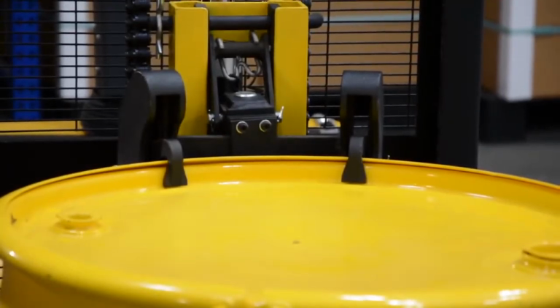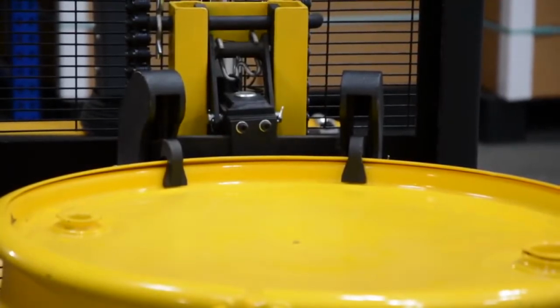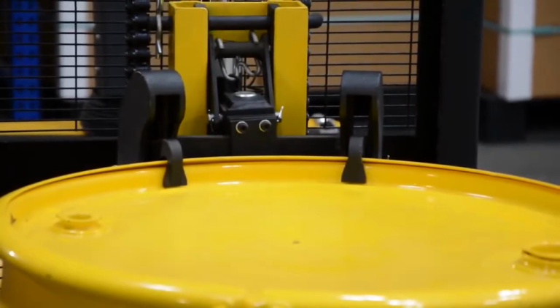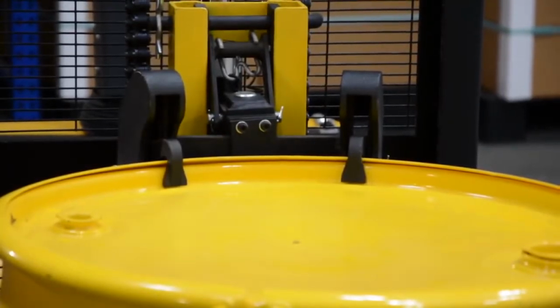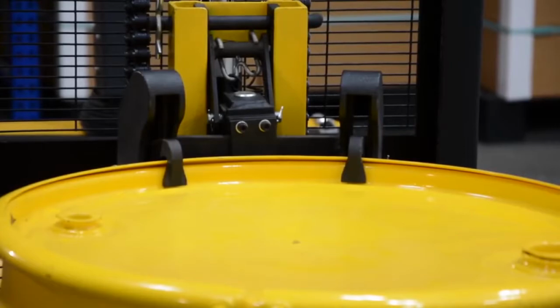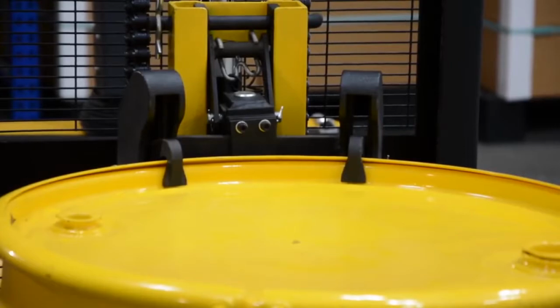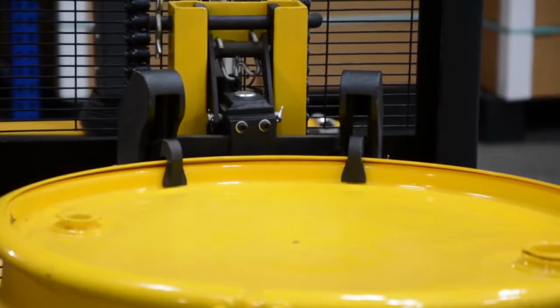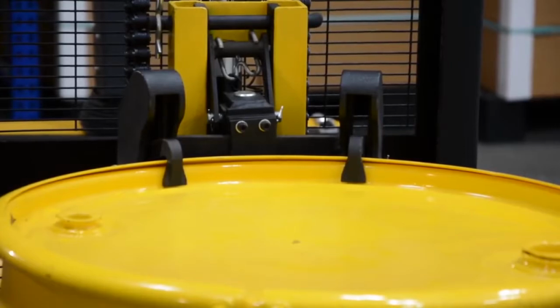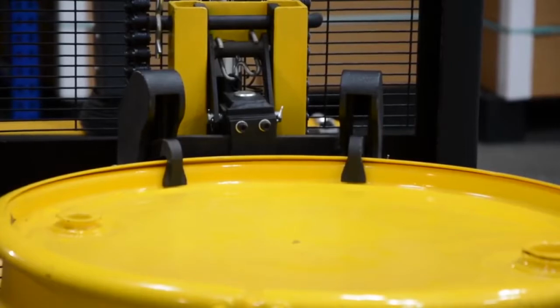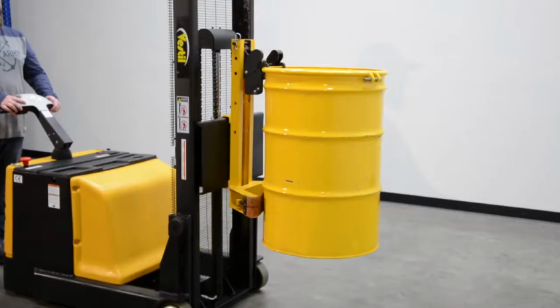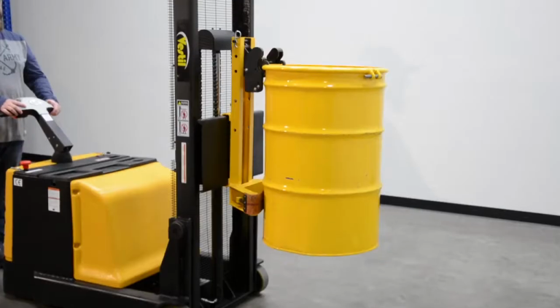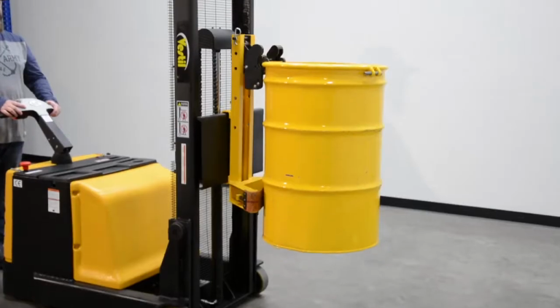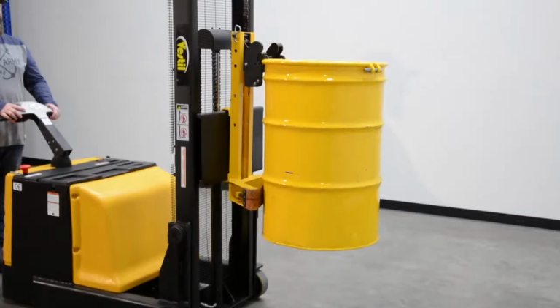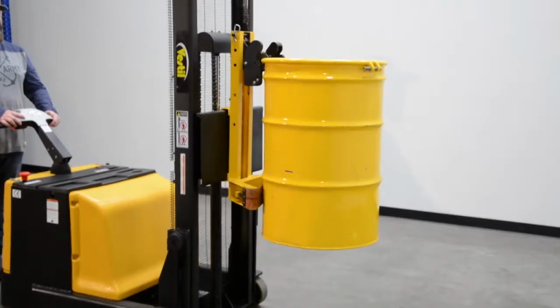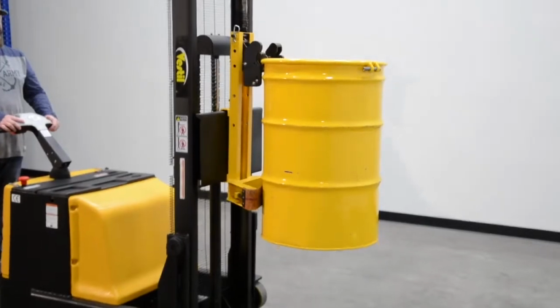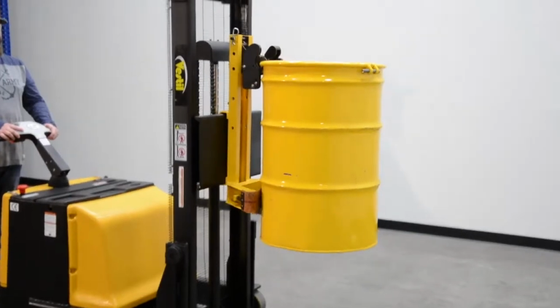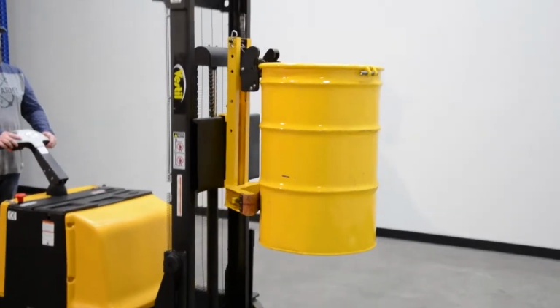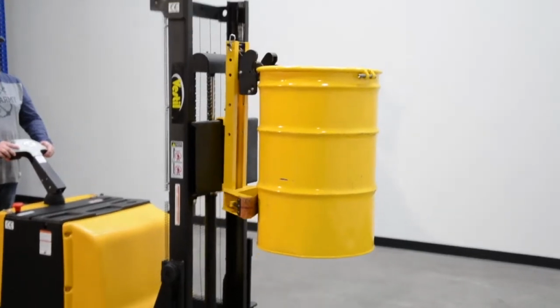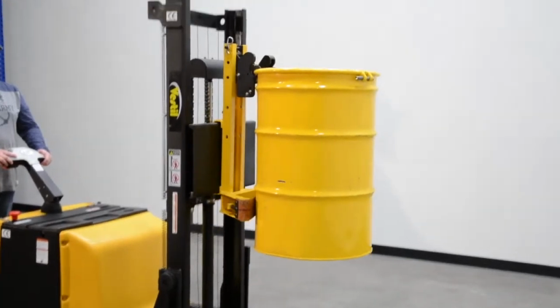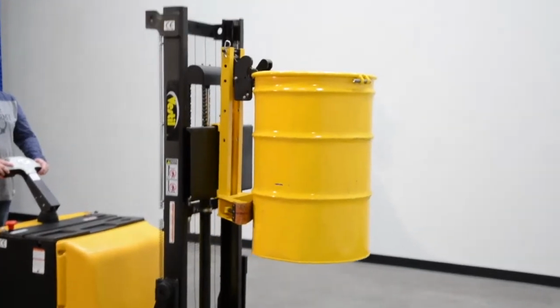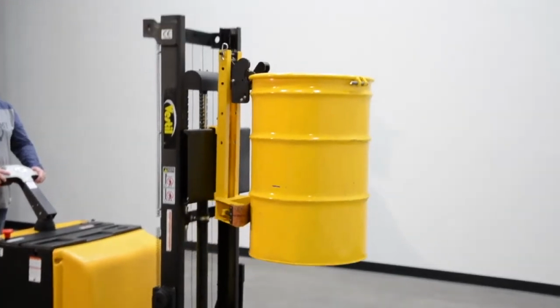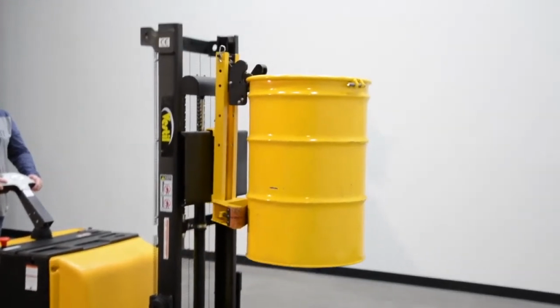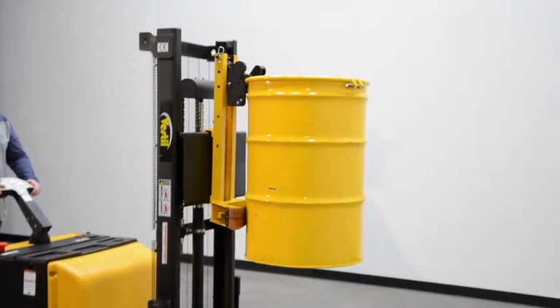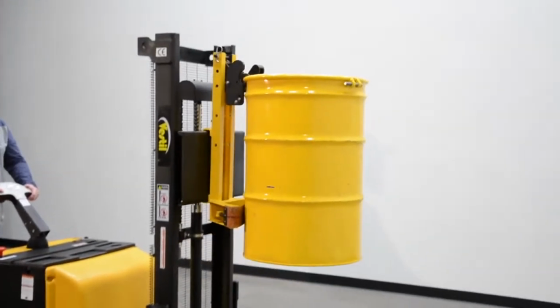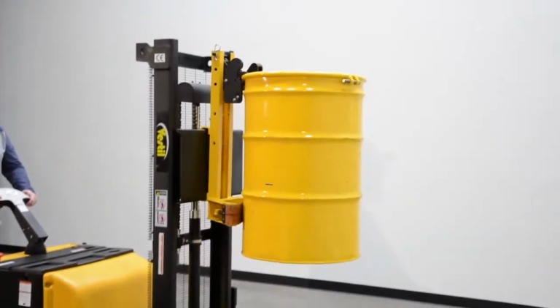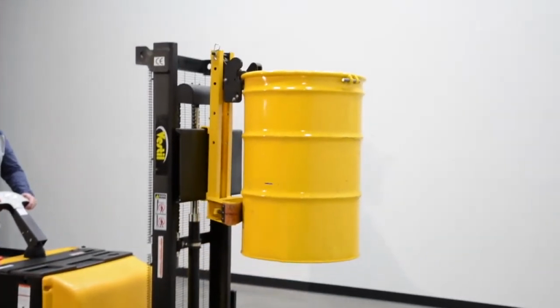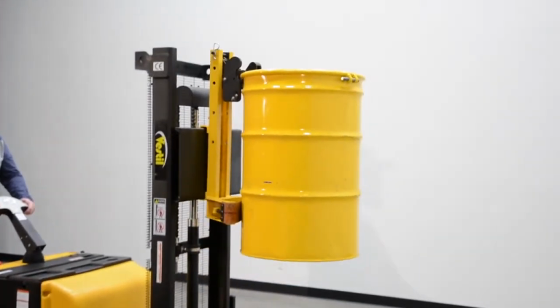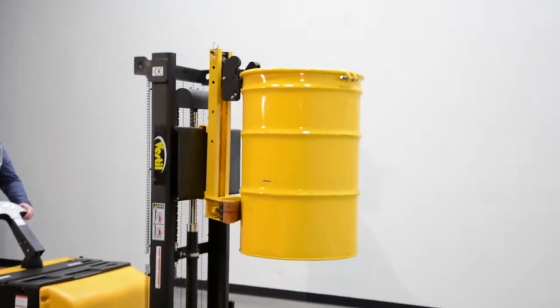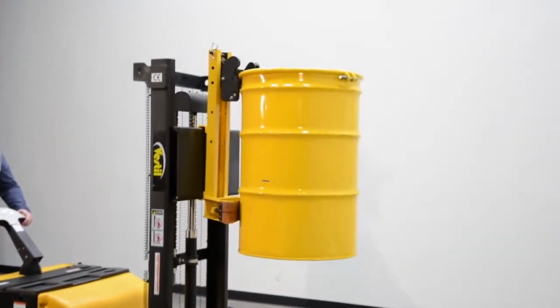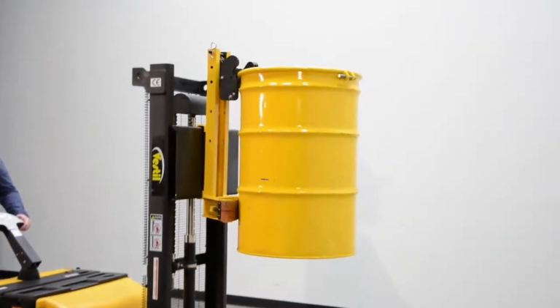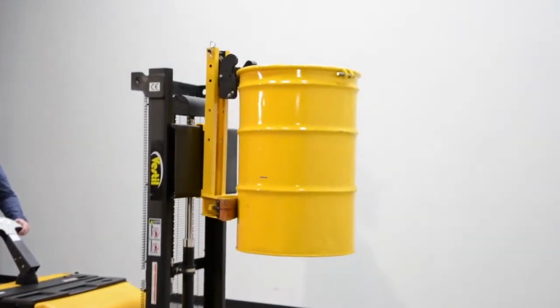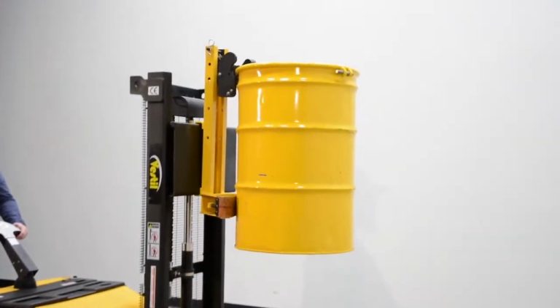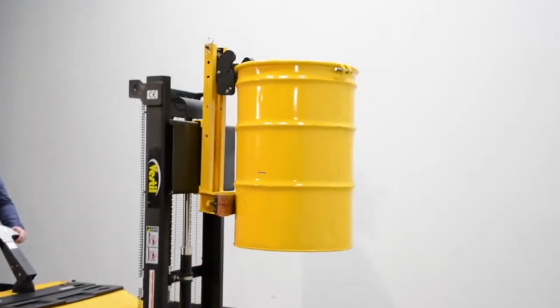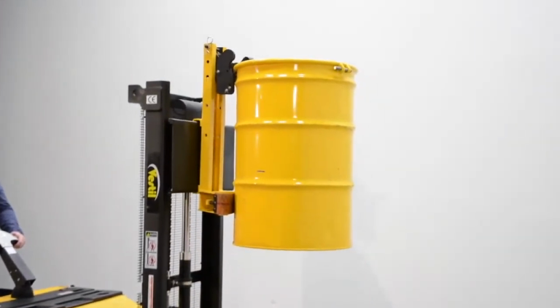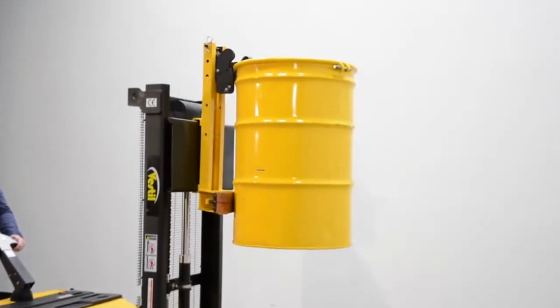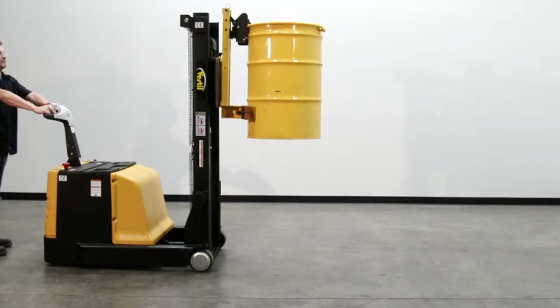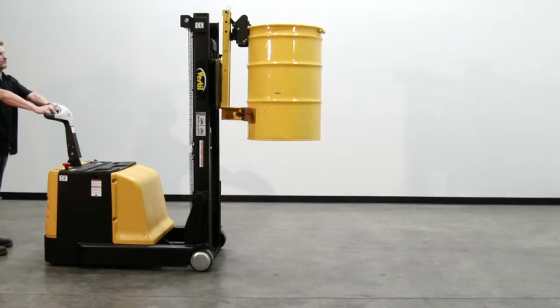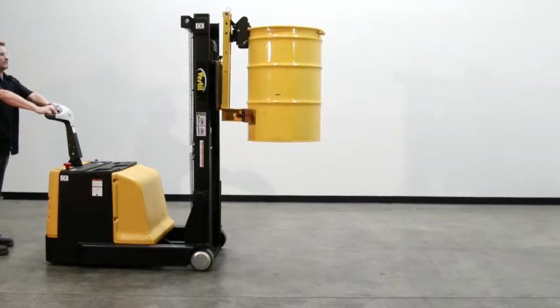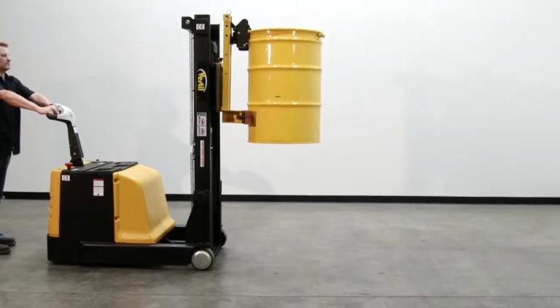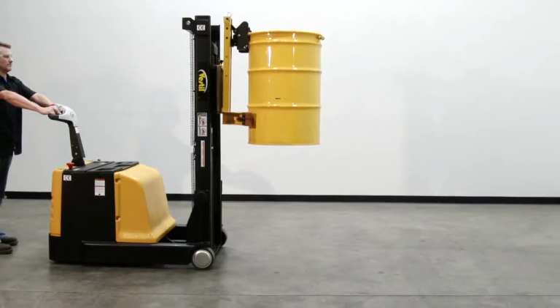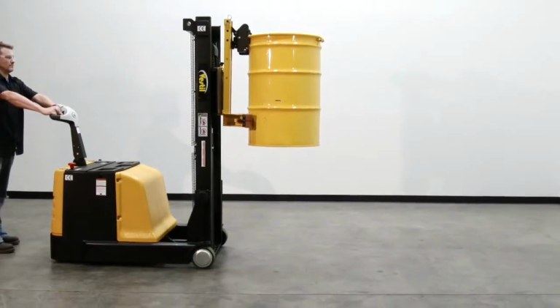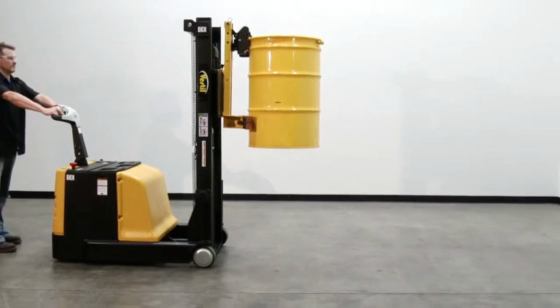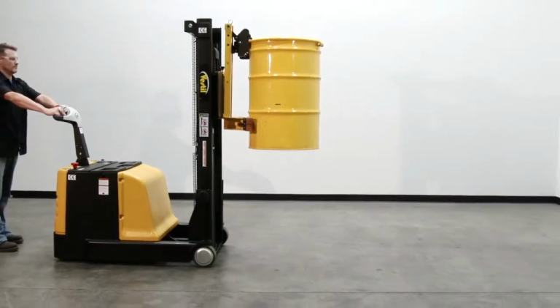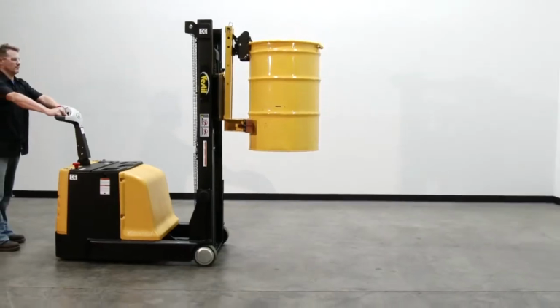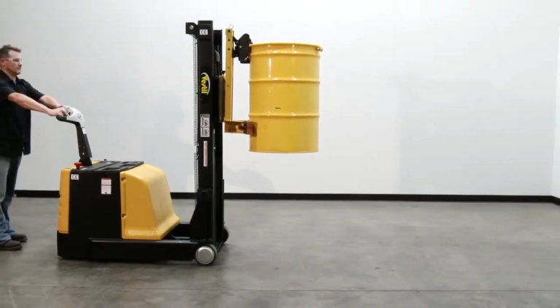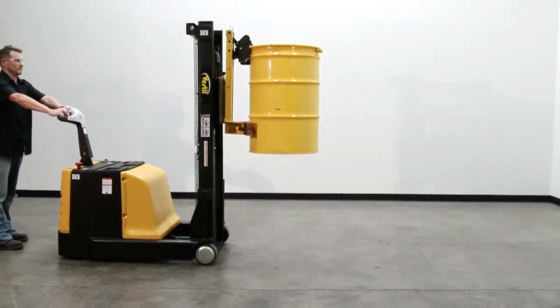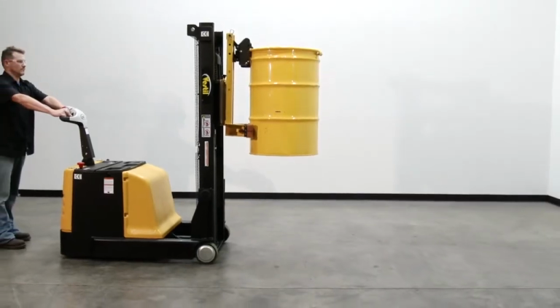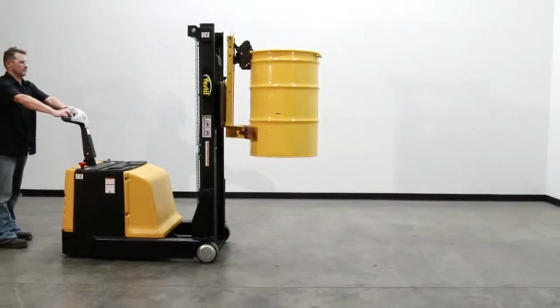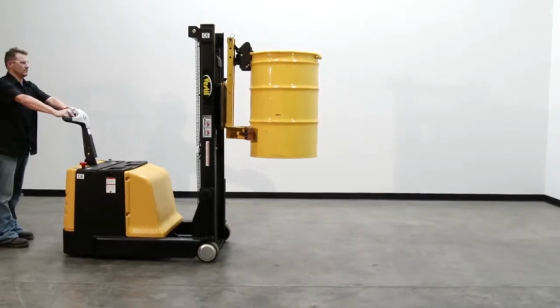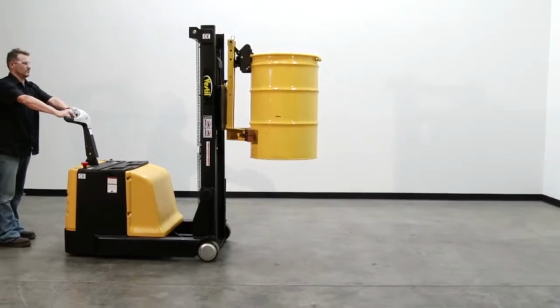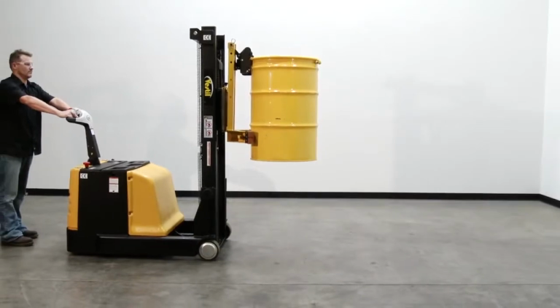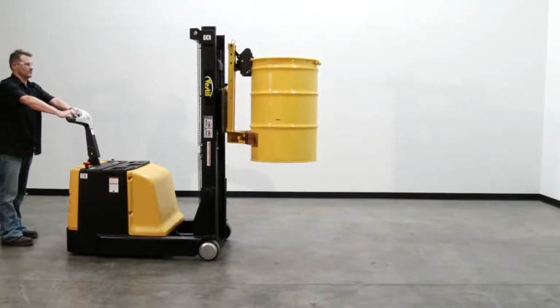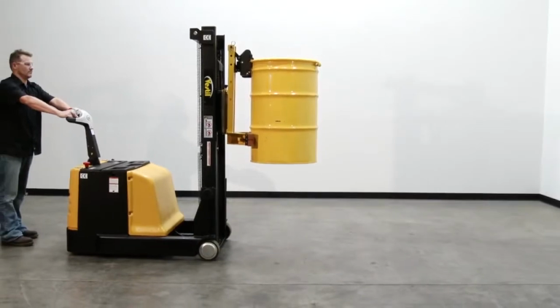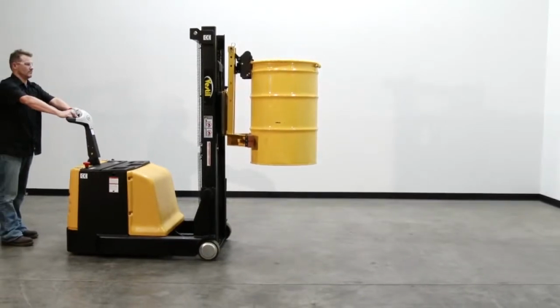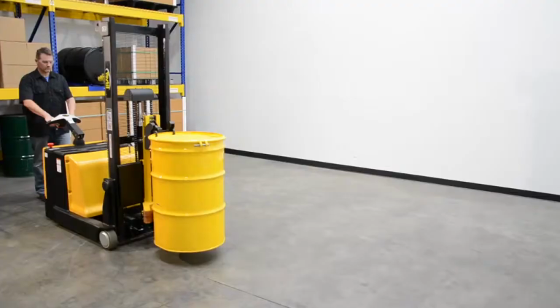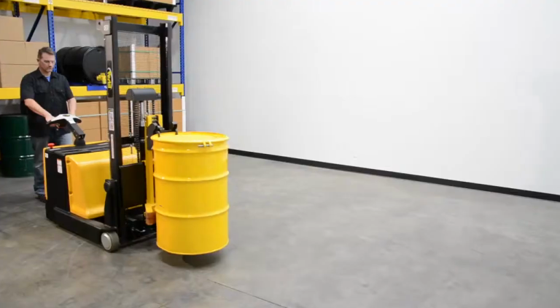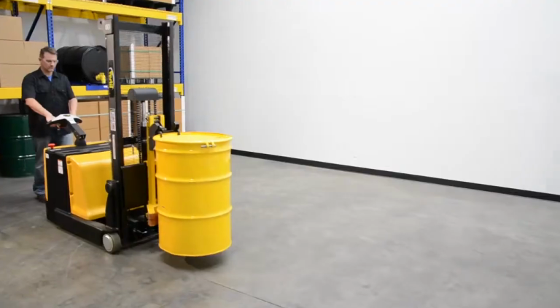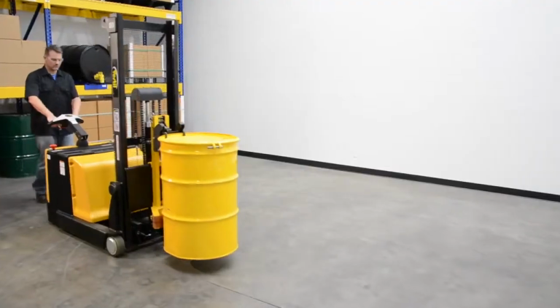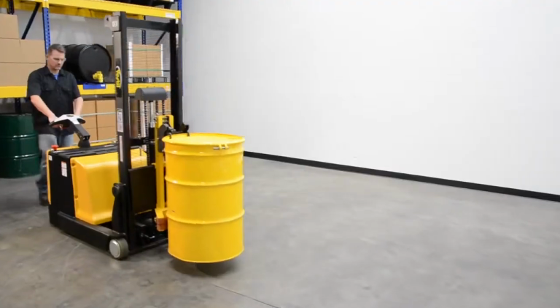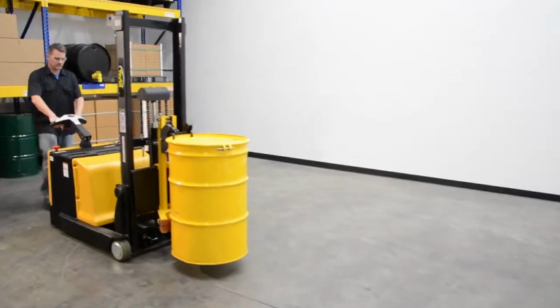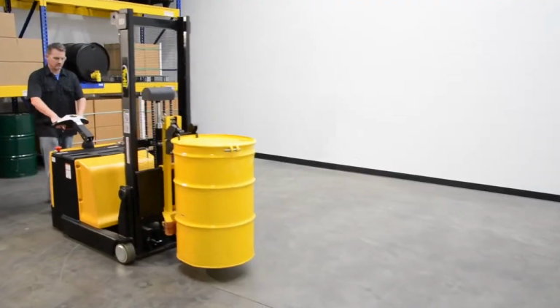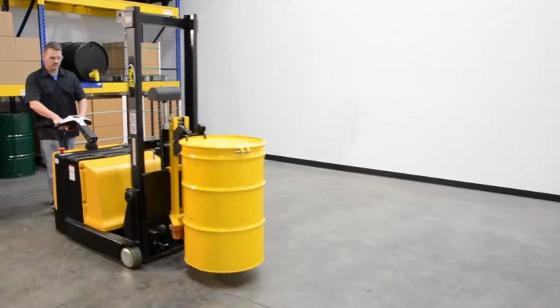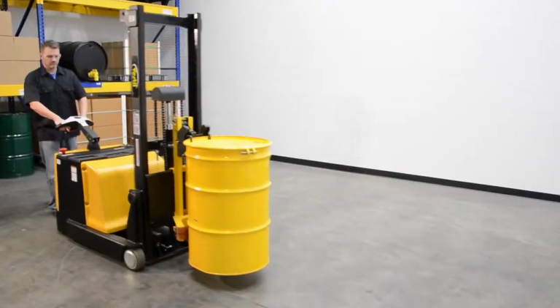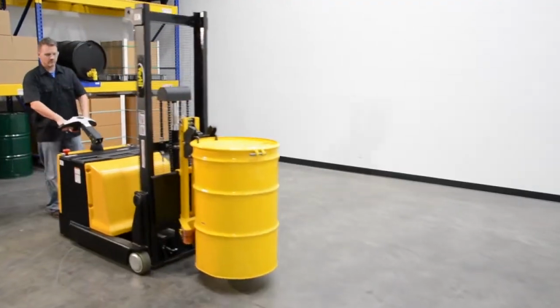The capacity of both models is 1,000 pounds and the service range is 0 to 62 inches. Lifting drums is a cinch — counterbalance drum lifter.